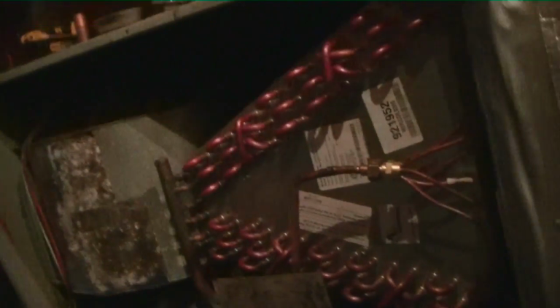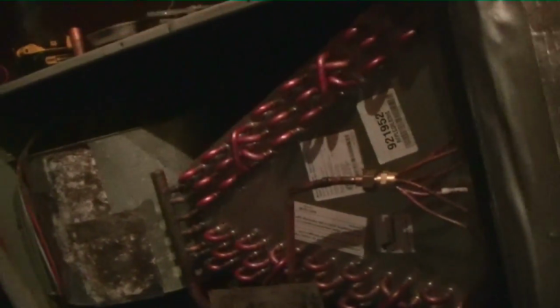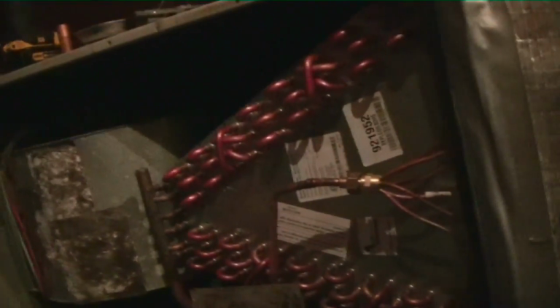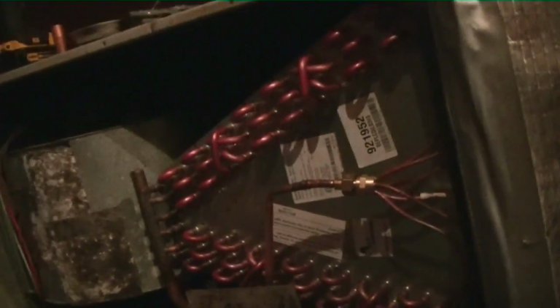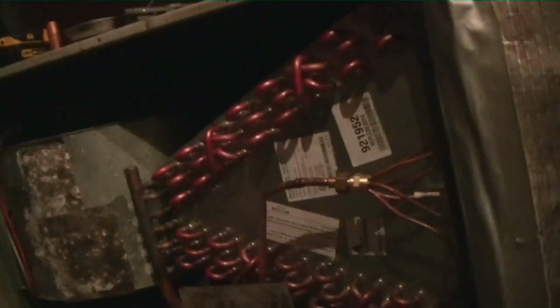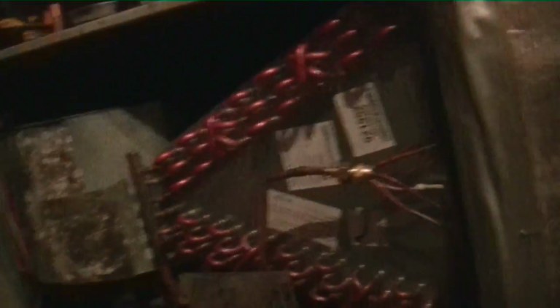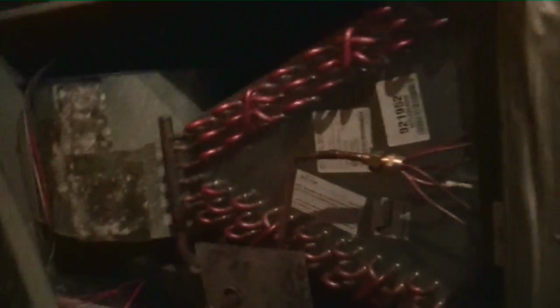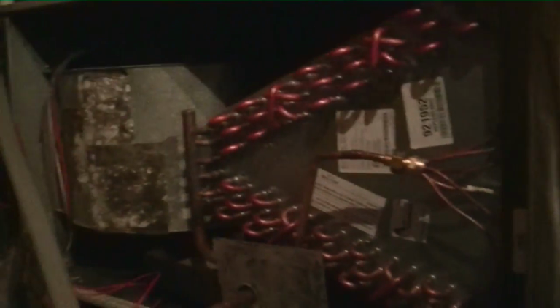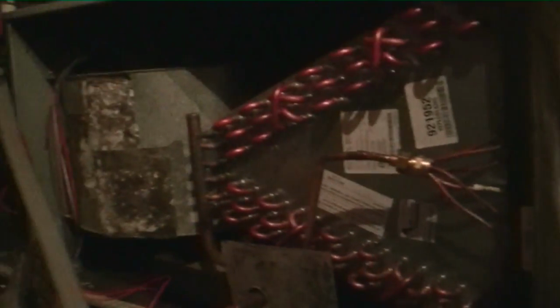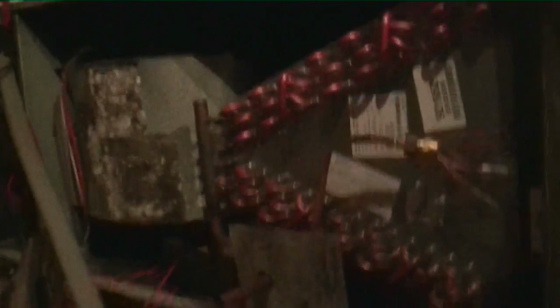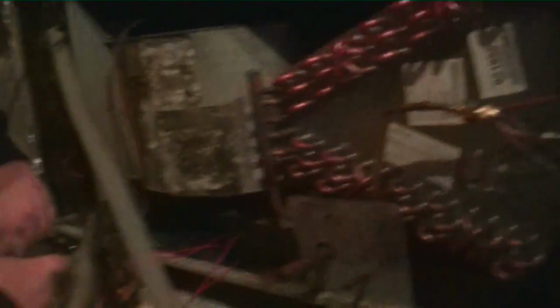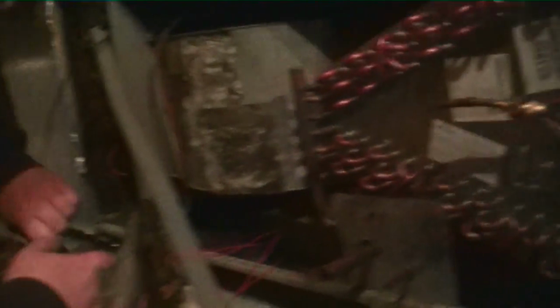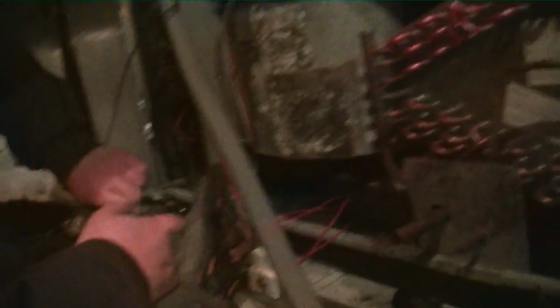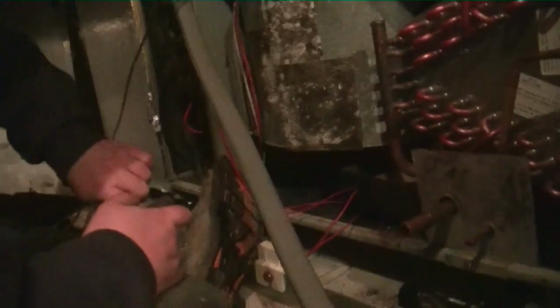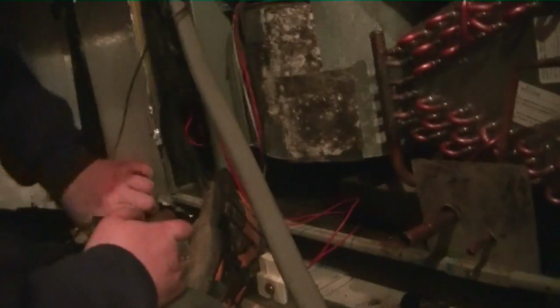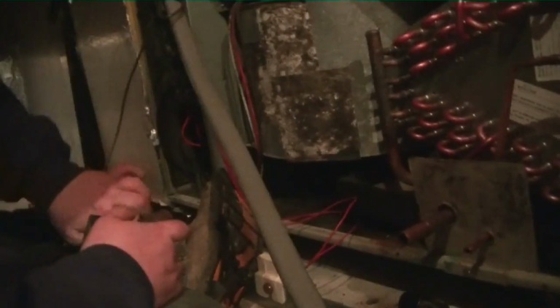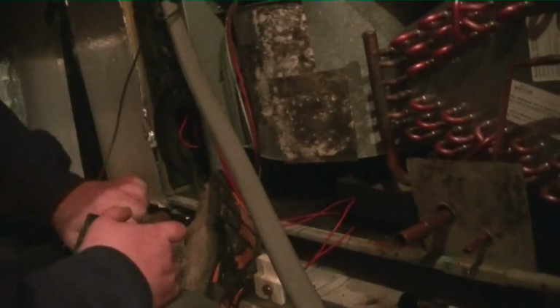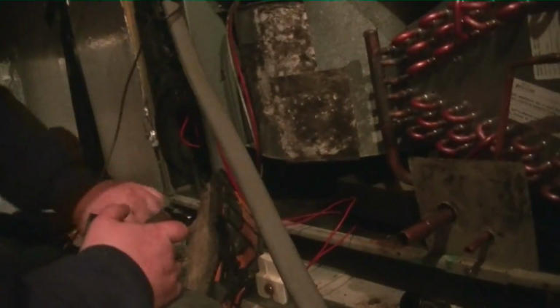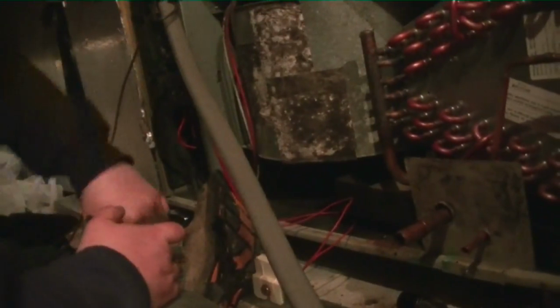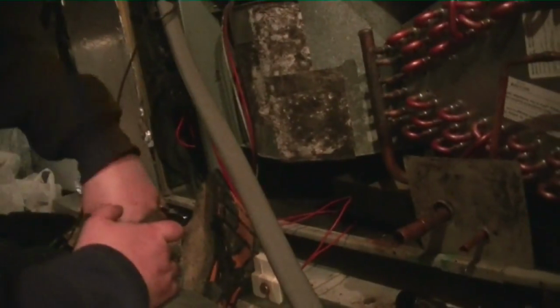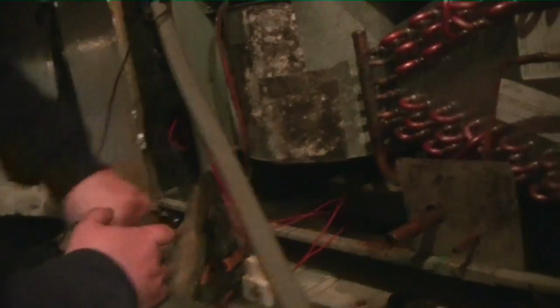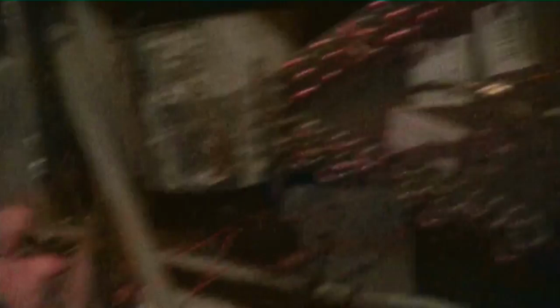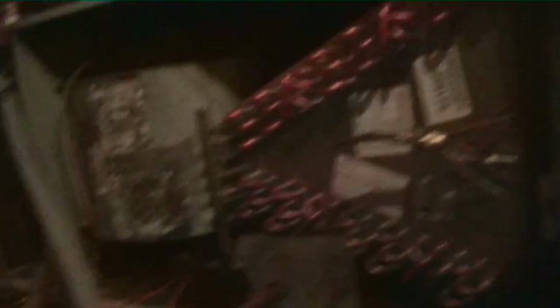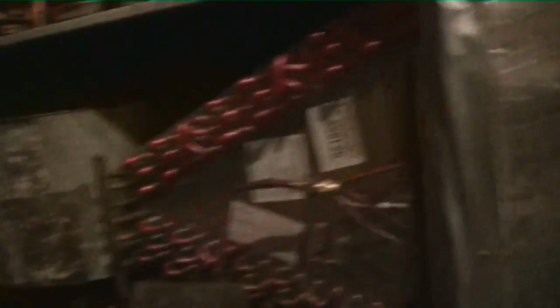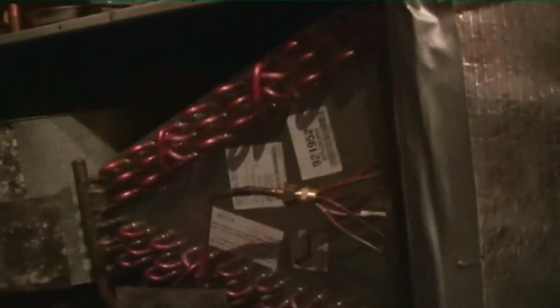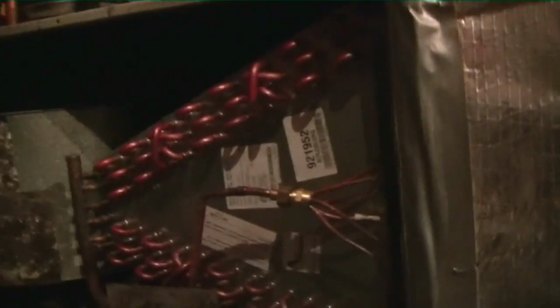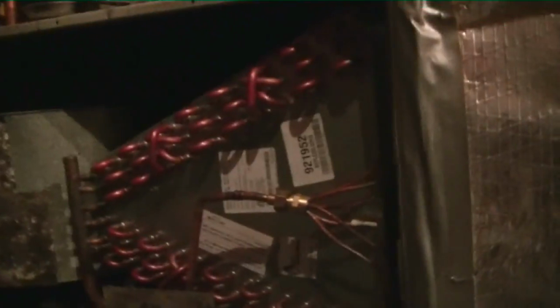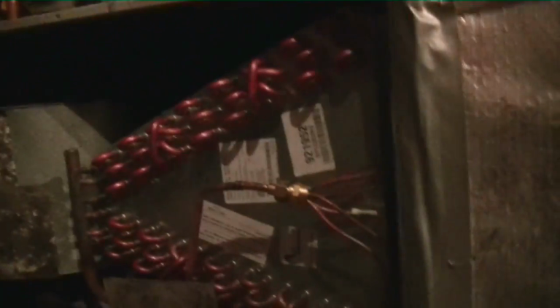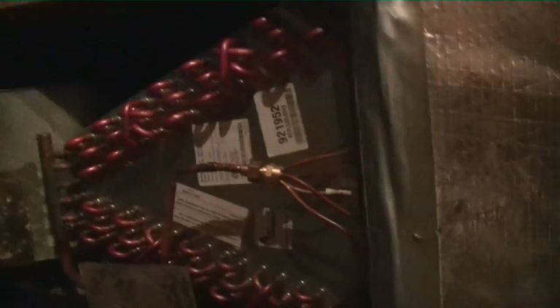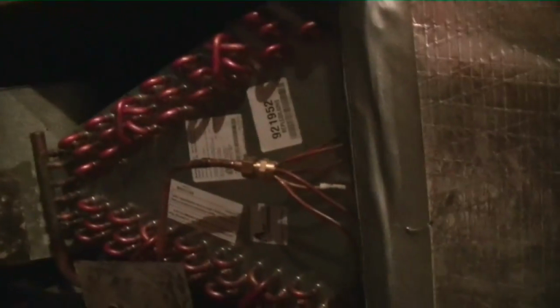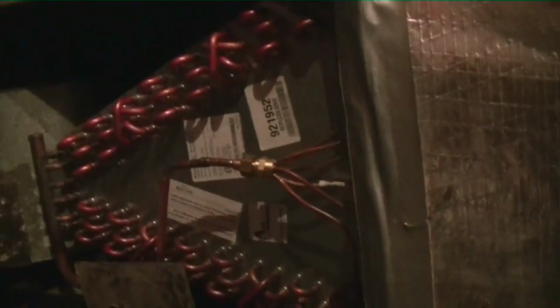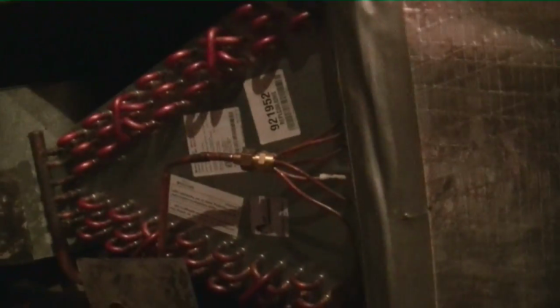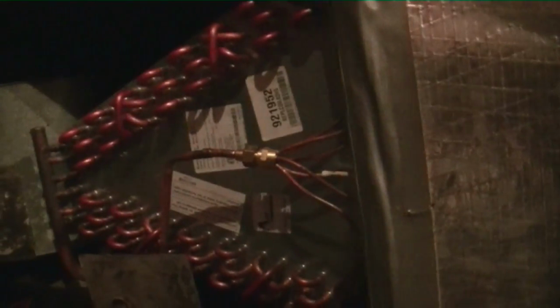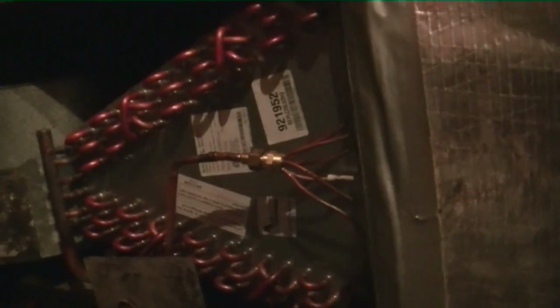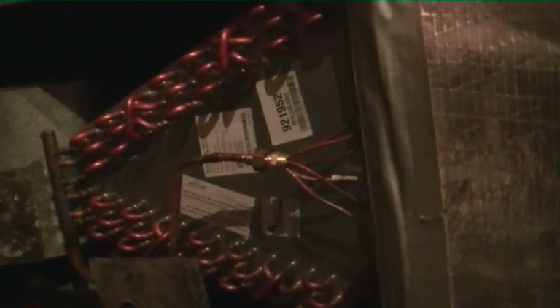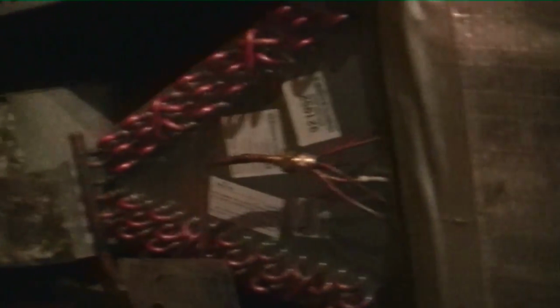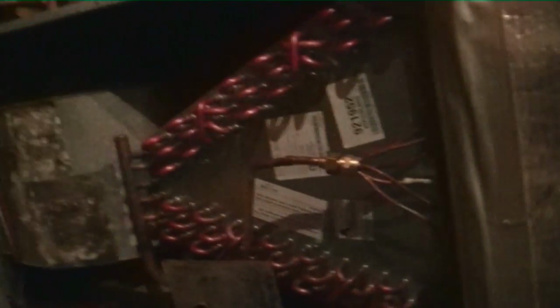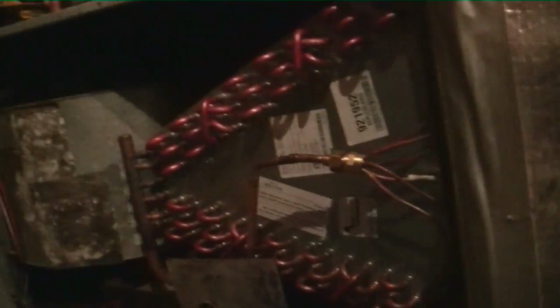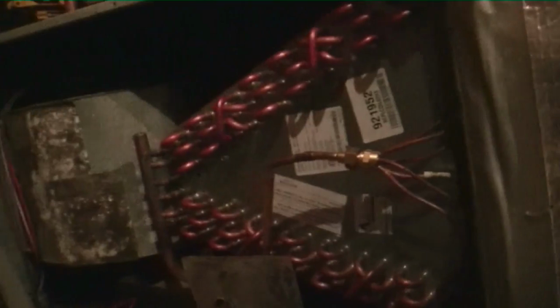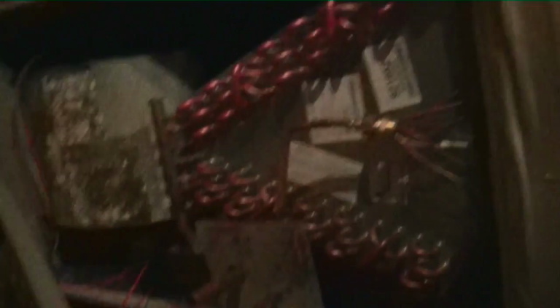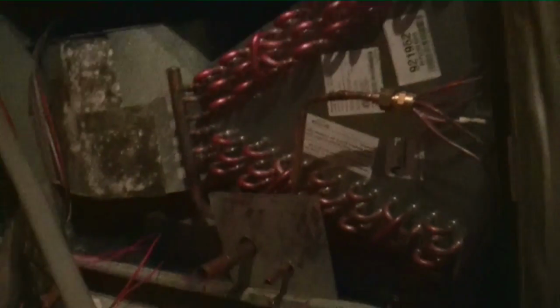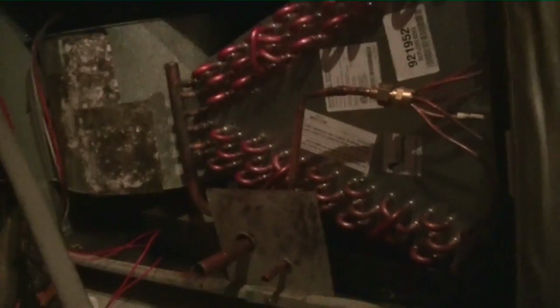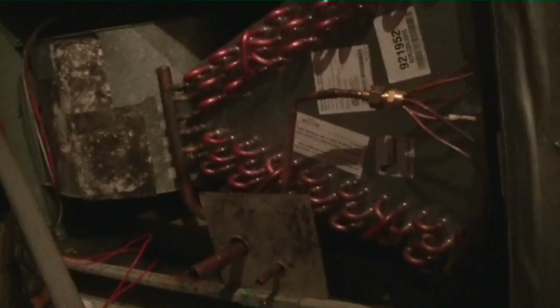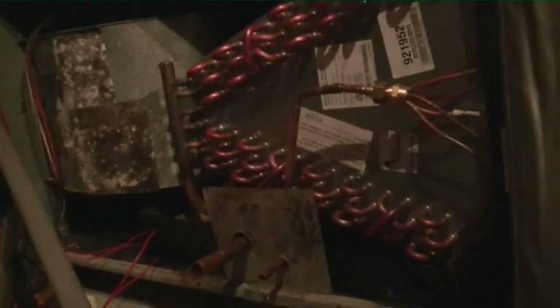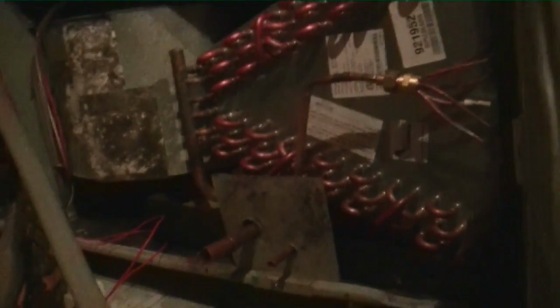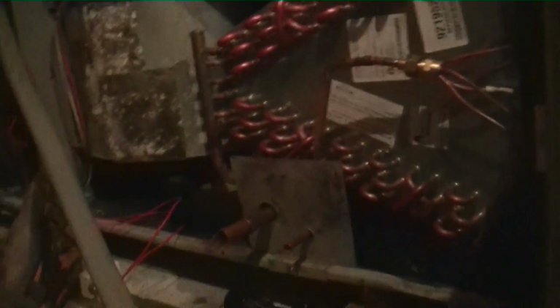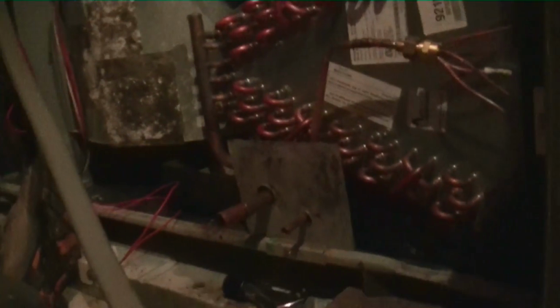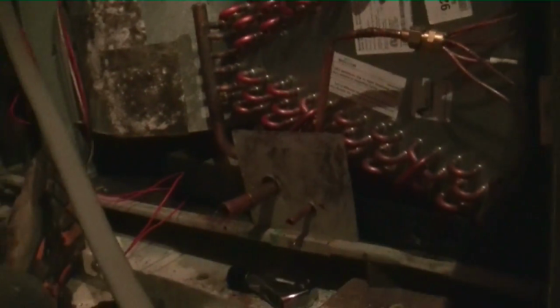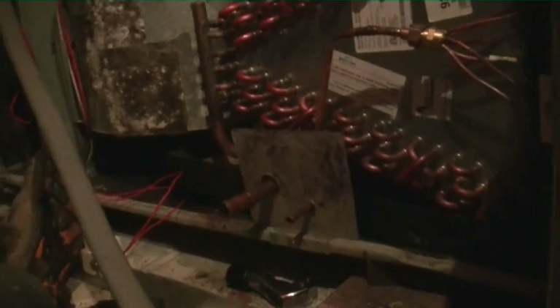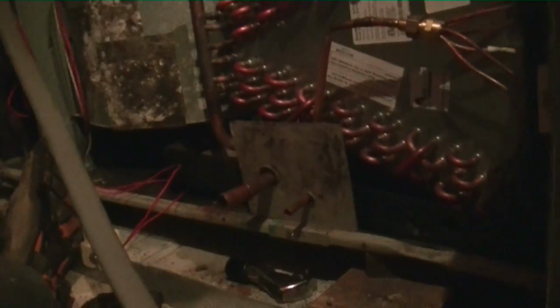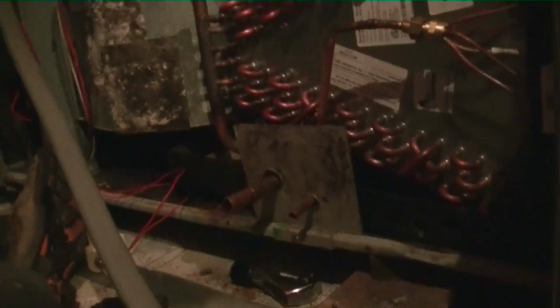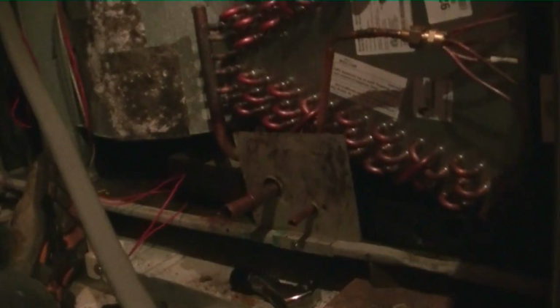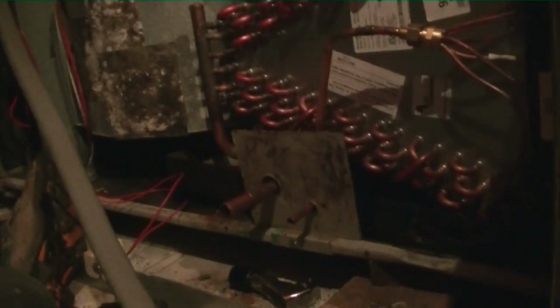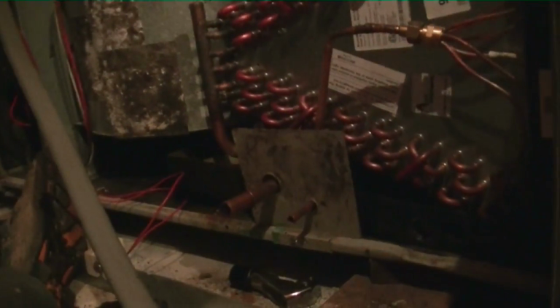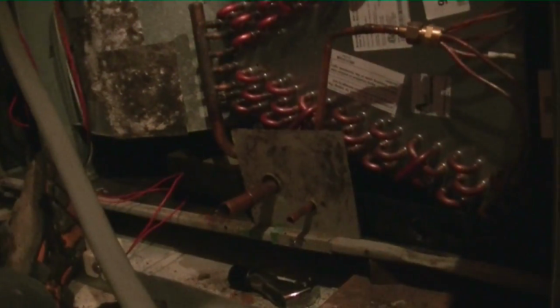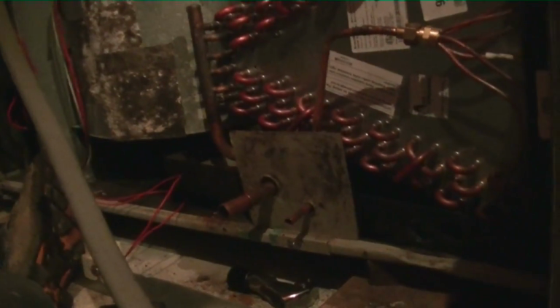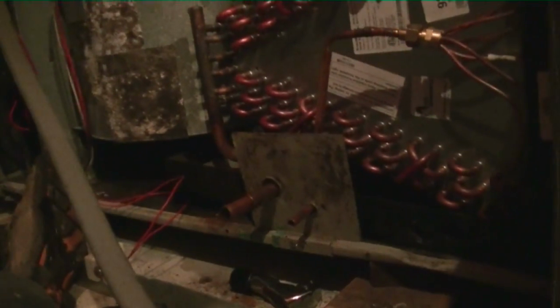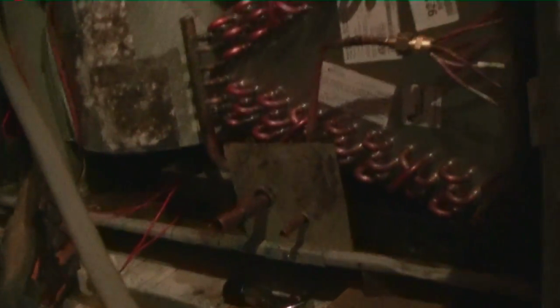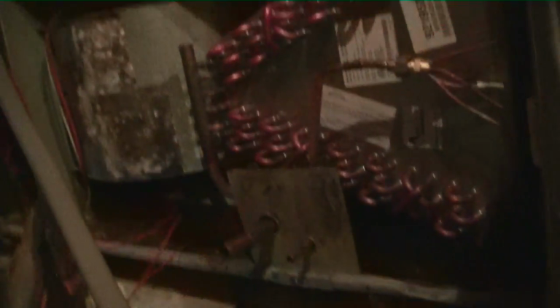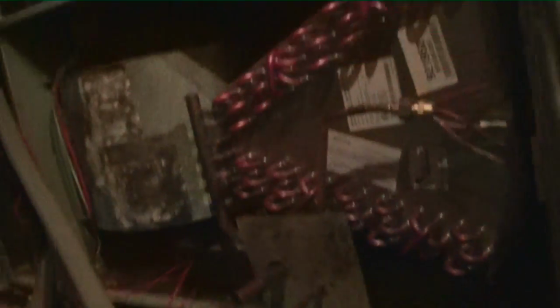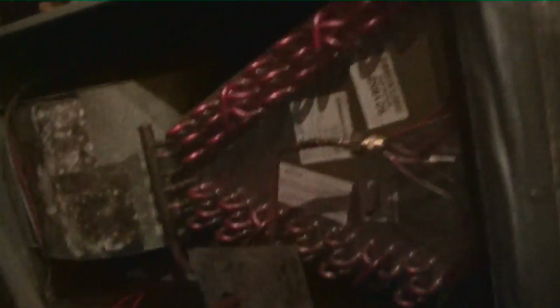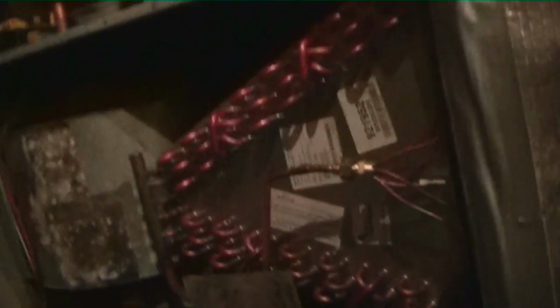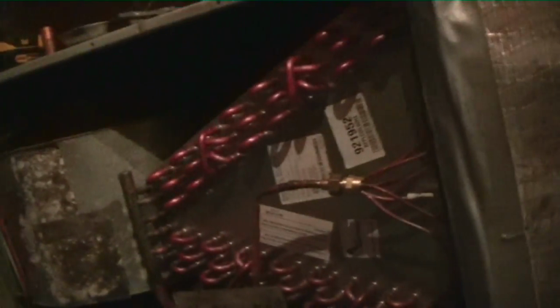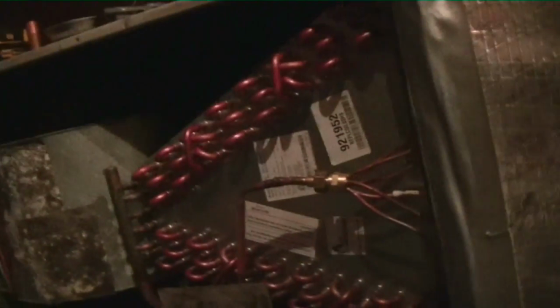Got our new coil in. We're sanding down the copper, going to braze it up, and then start the vacuum process.